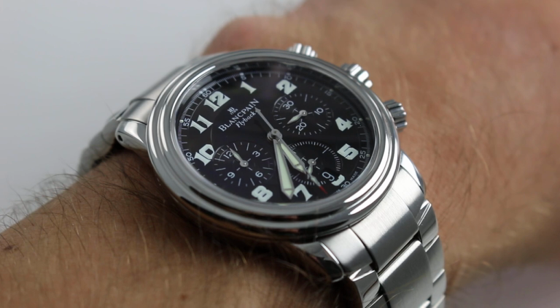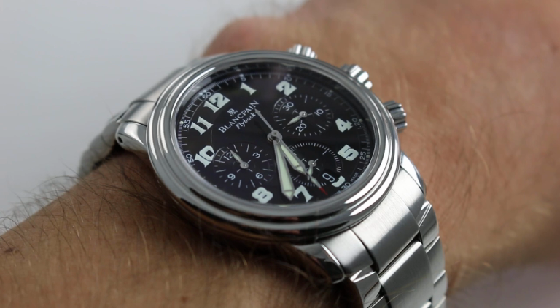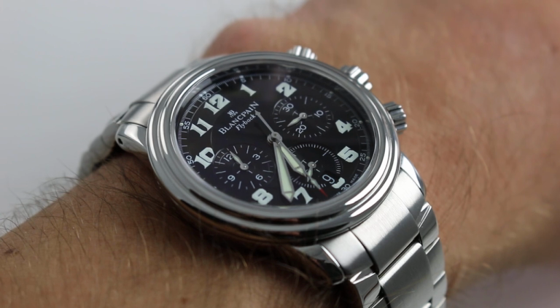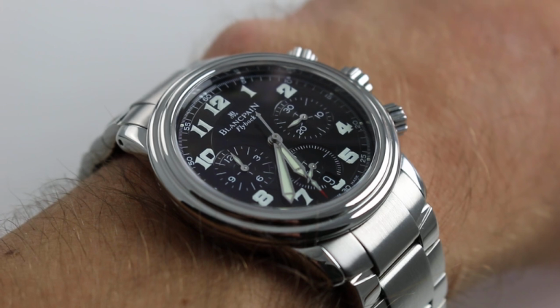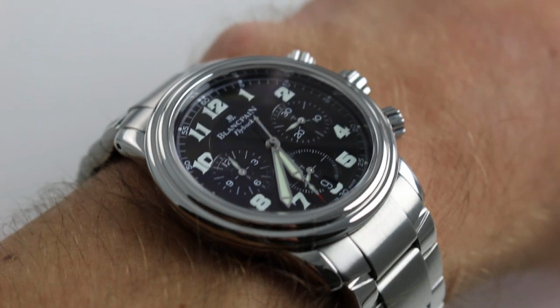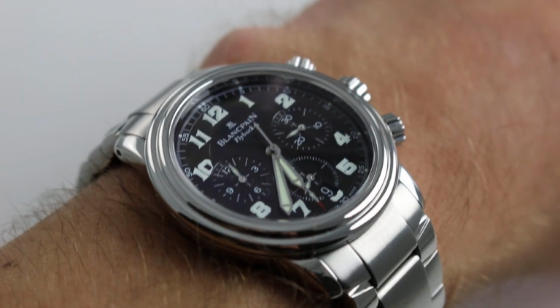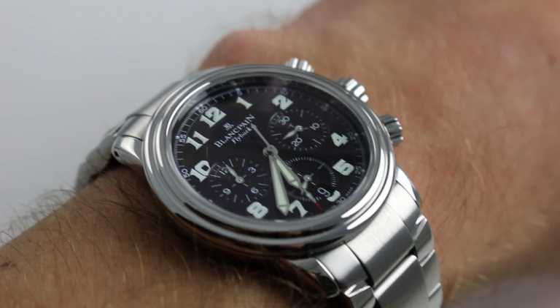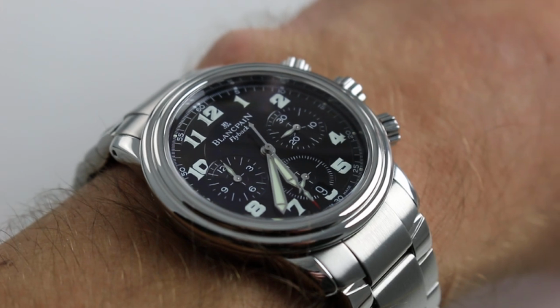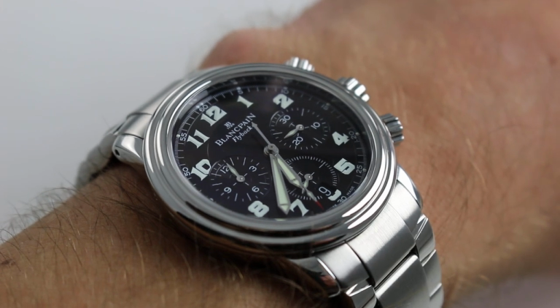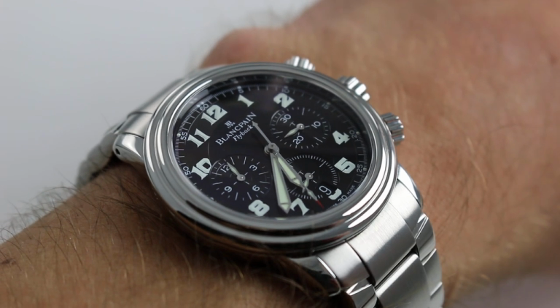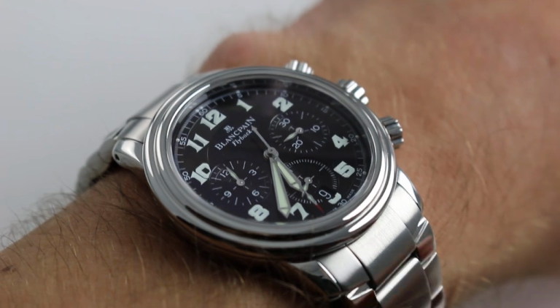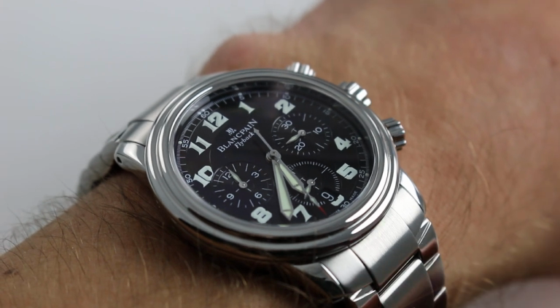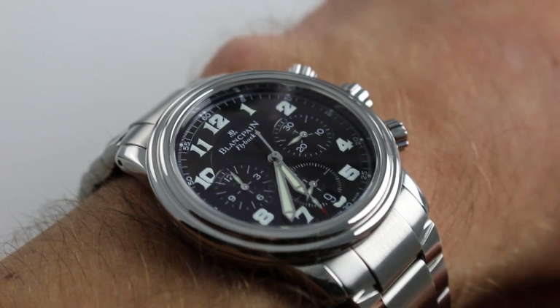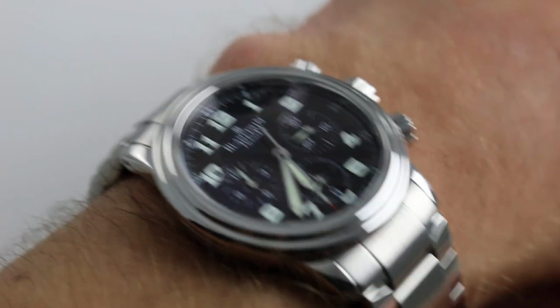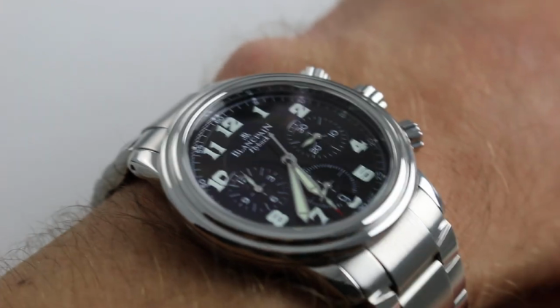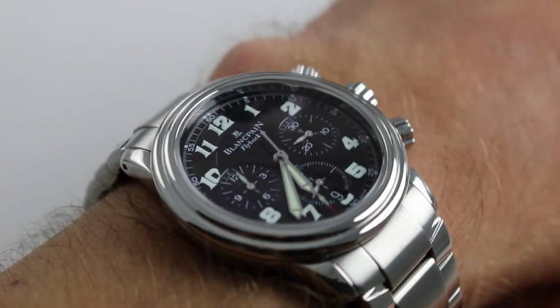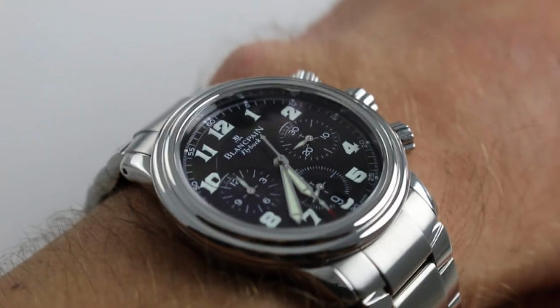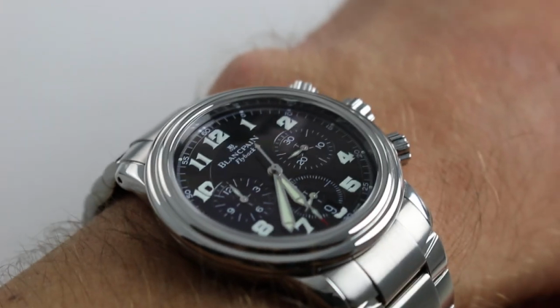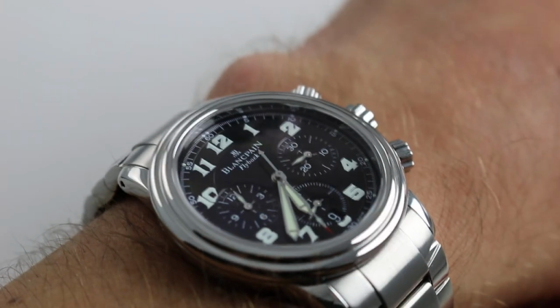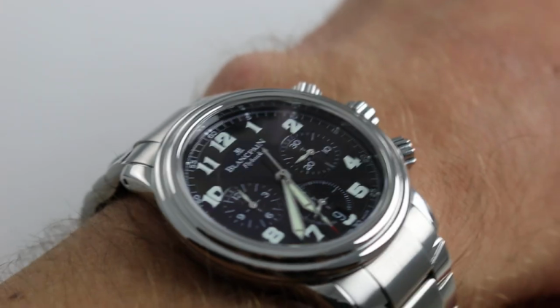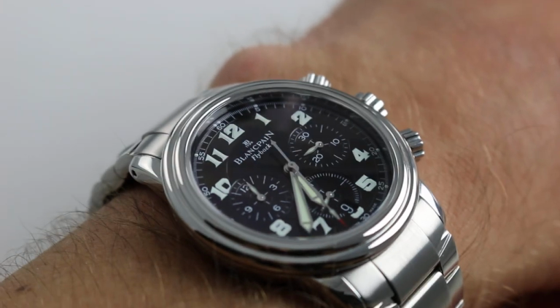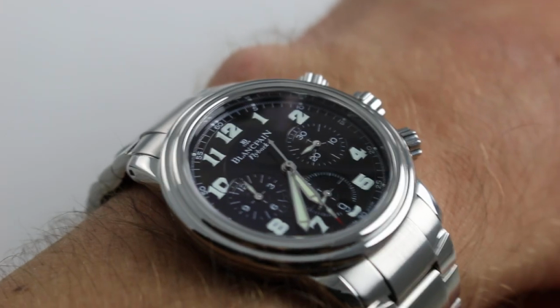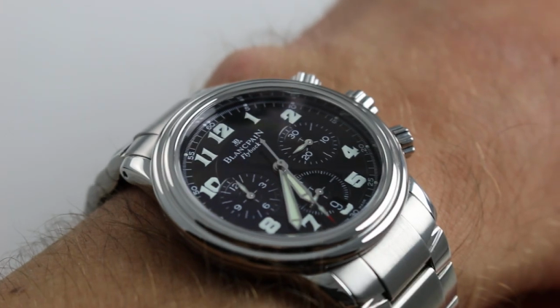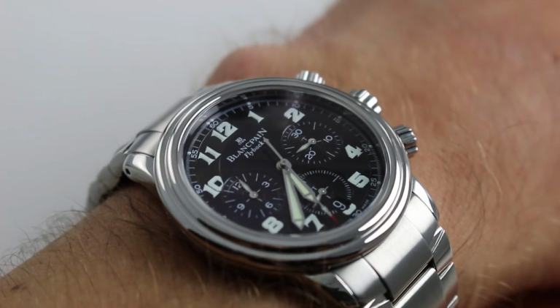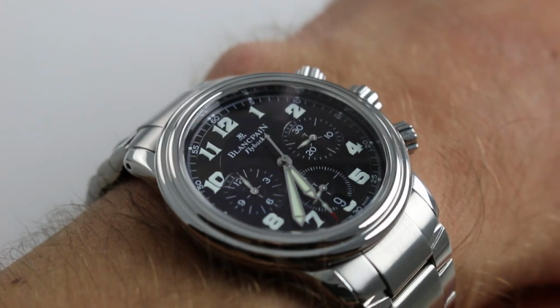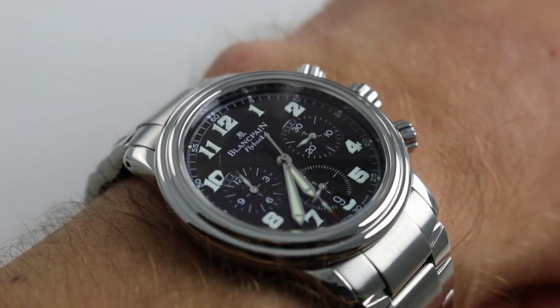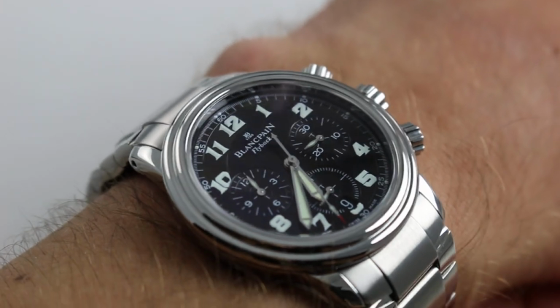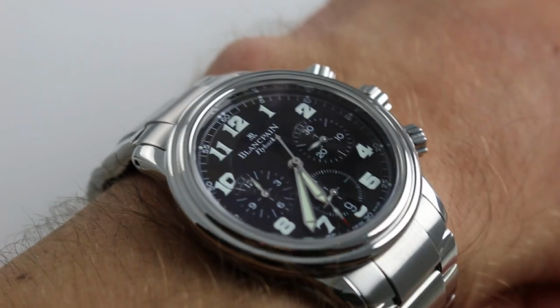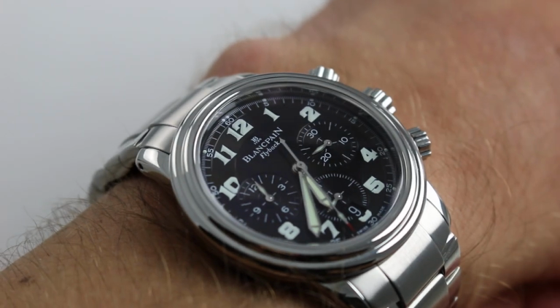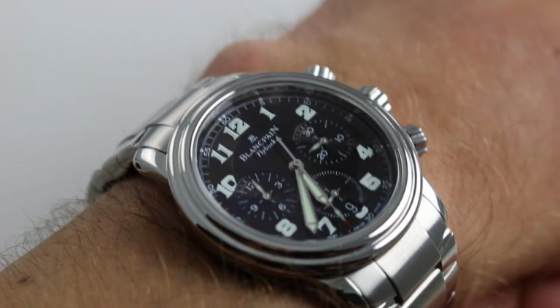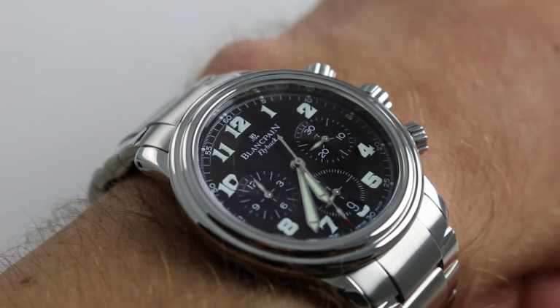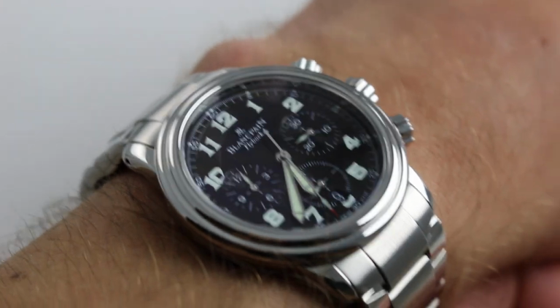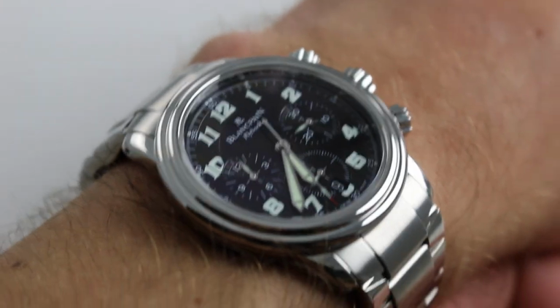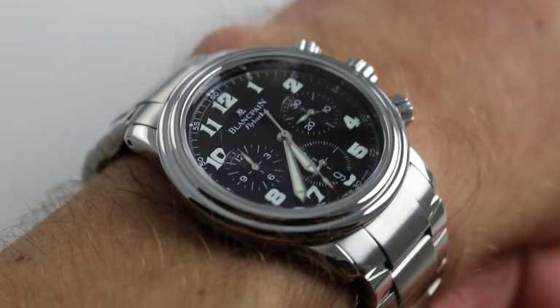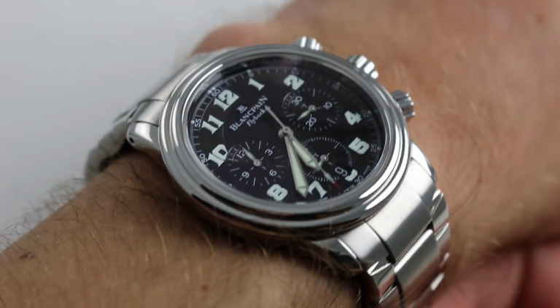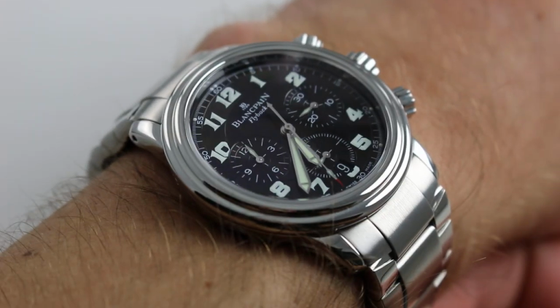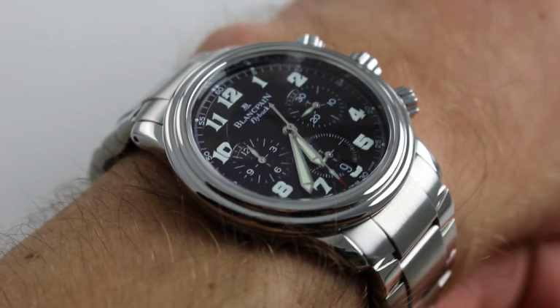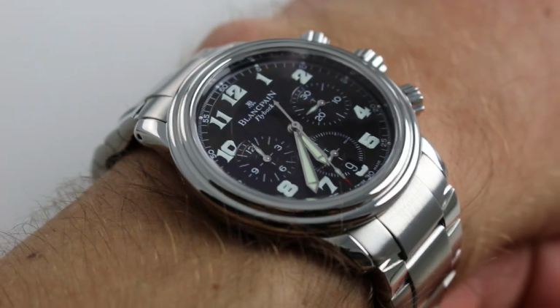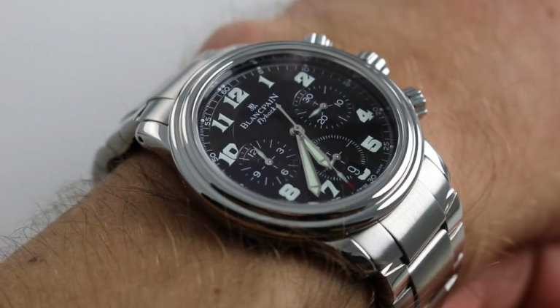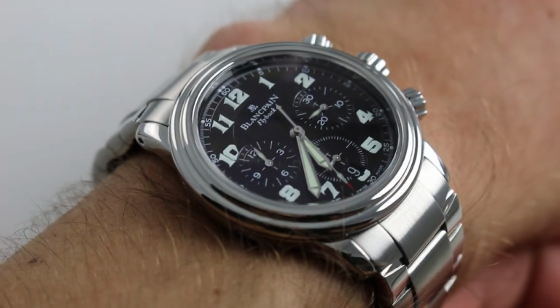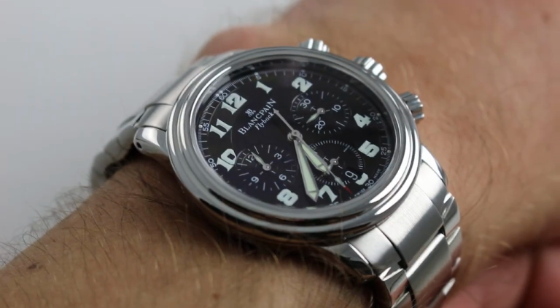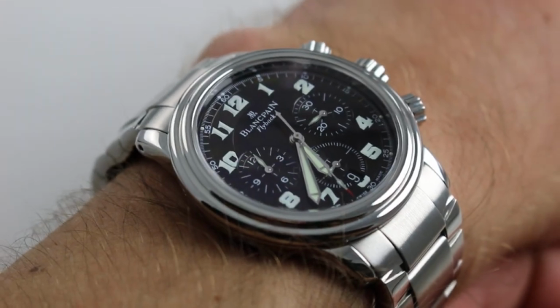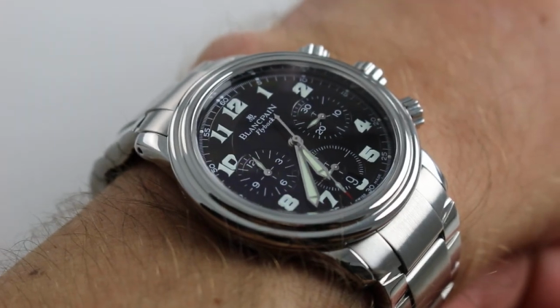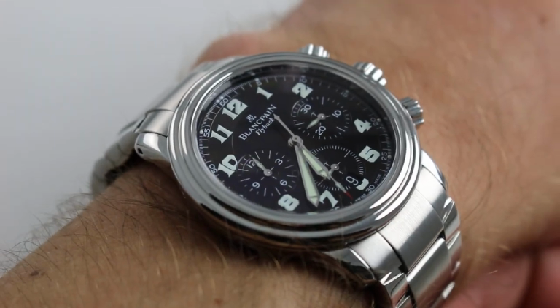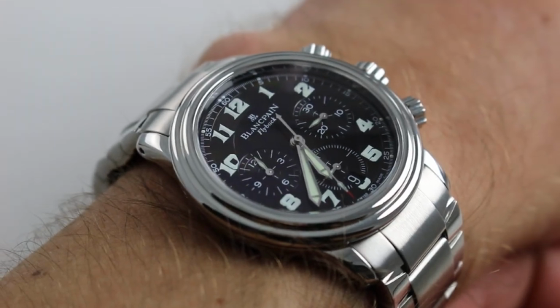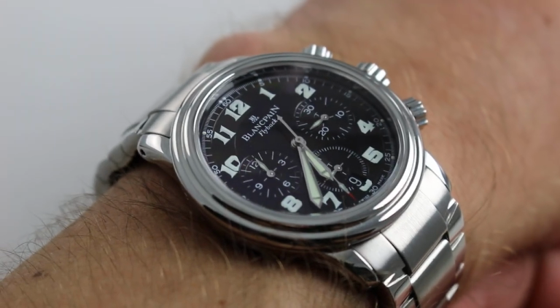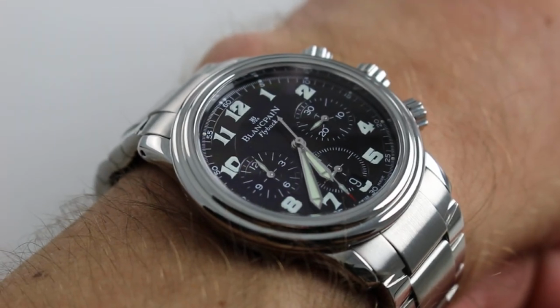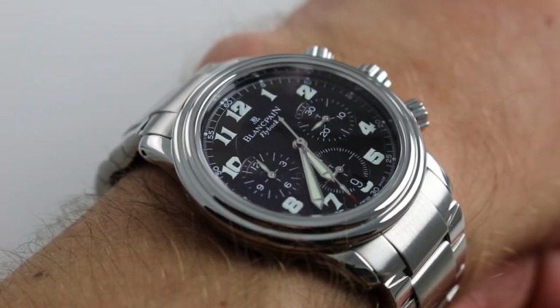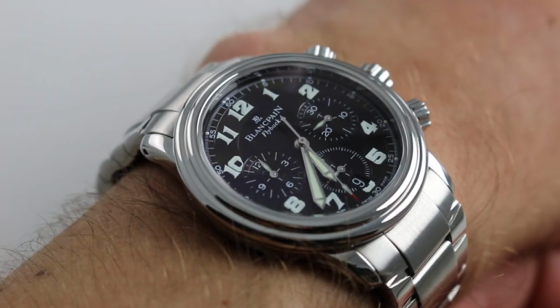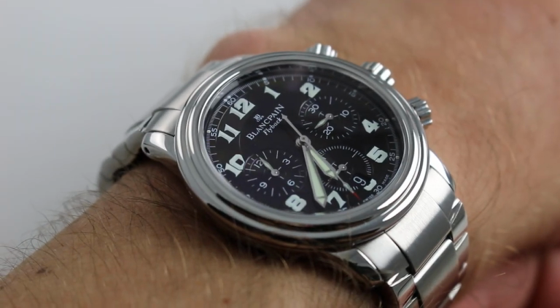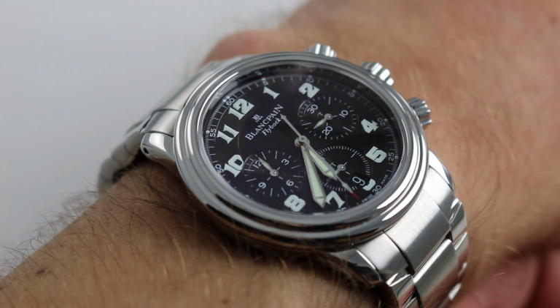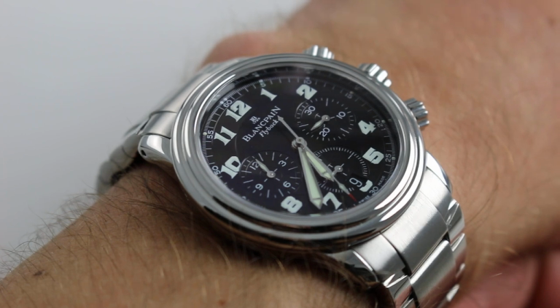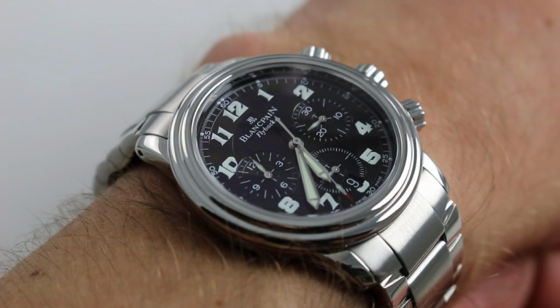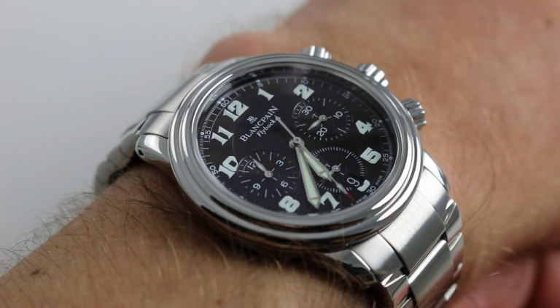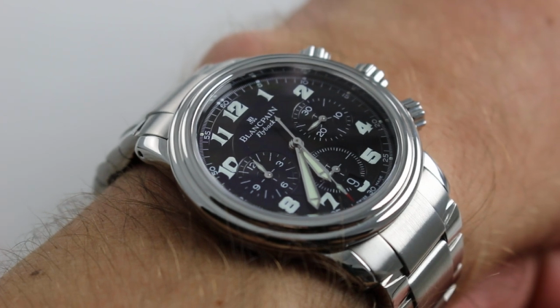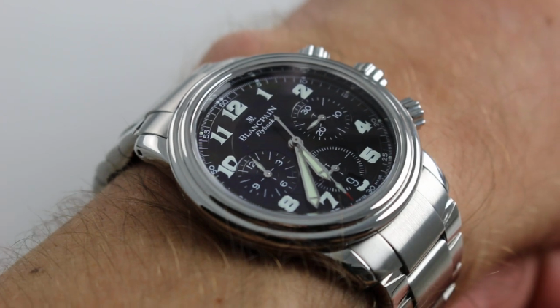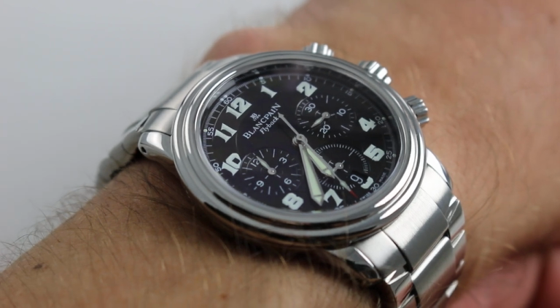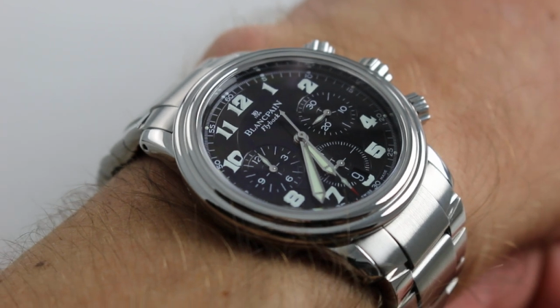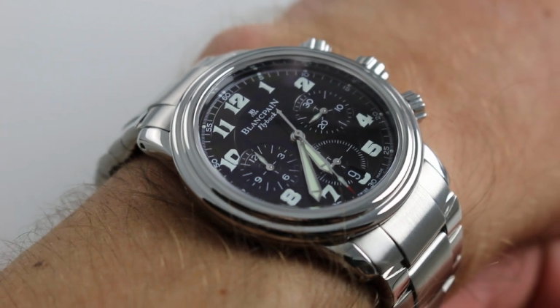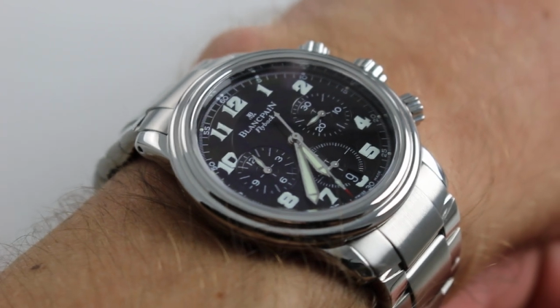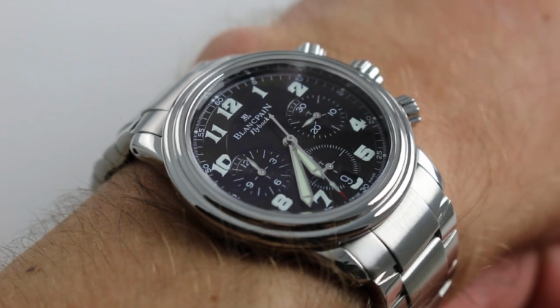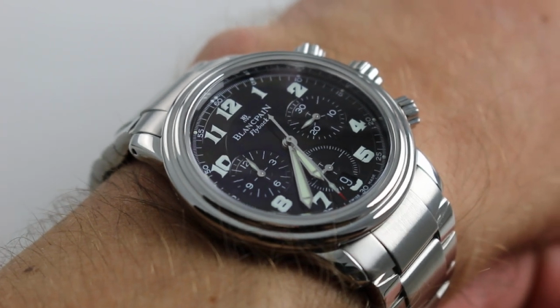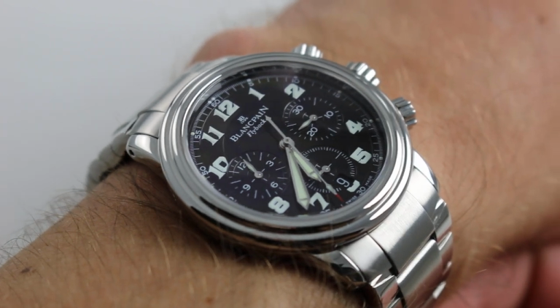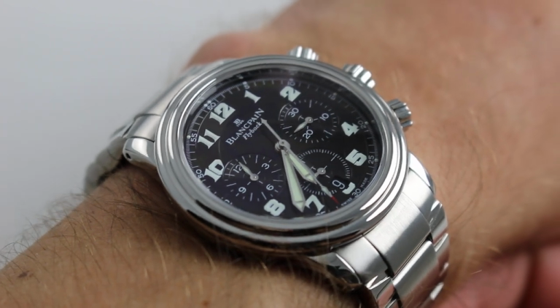Hi, I'm Tim. Welcome to our channel and thanks for logging on. Today we're discussing the Blancpain Le Mans Flyback Chronograph.